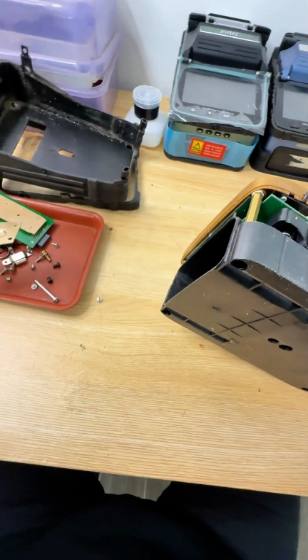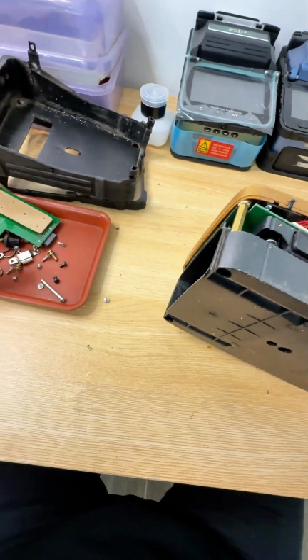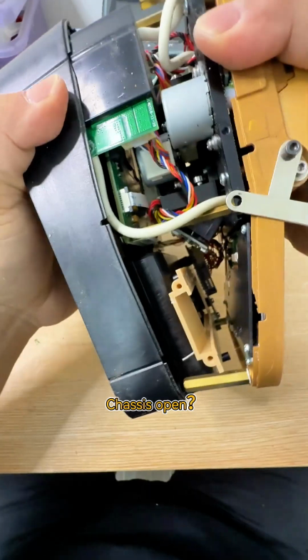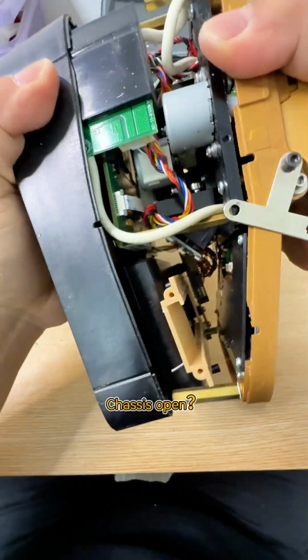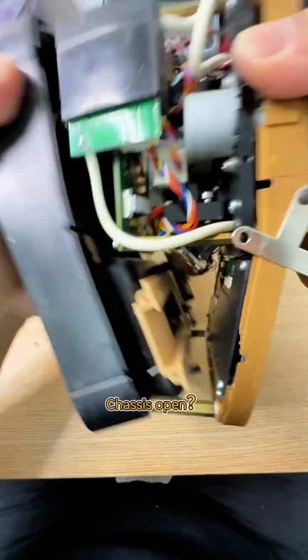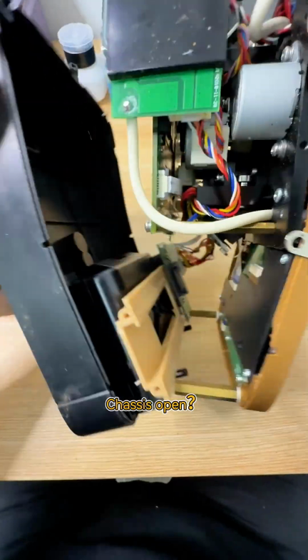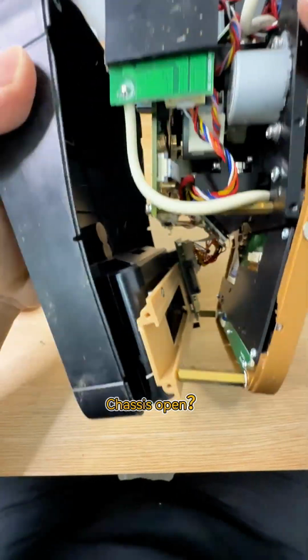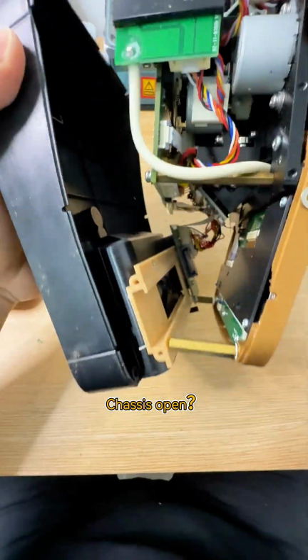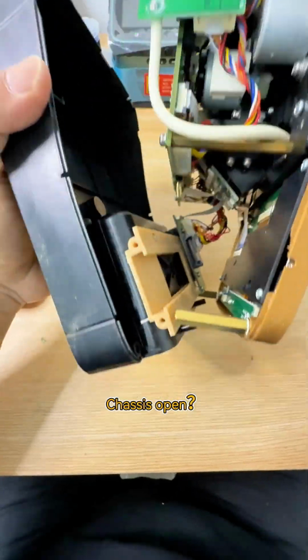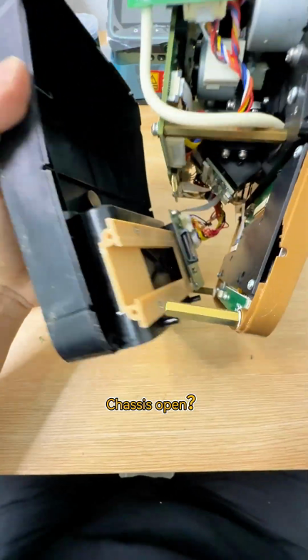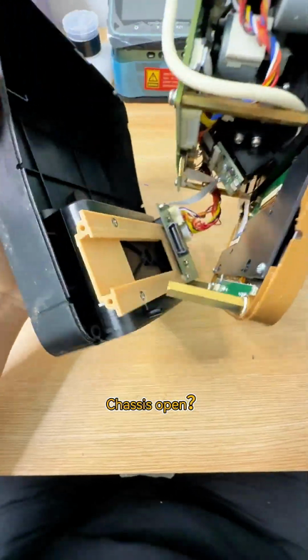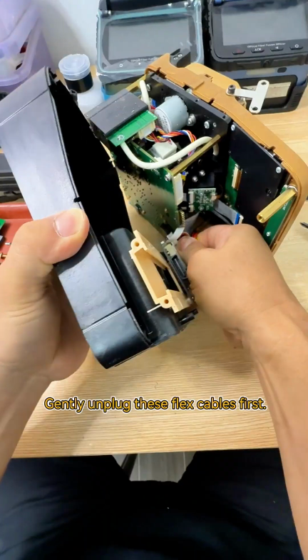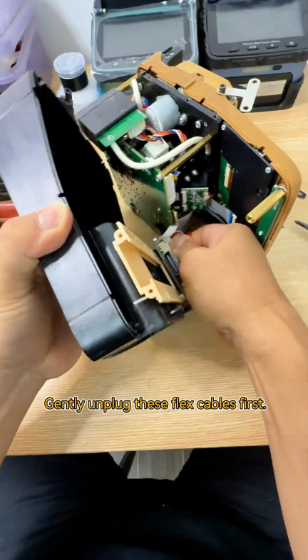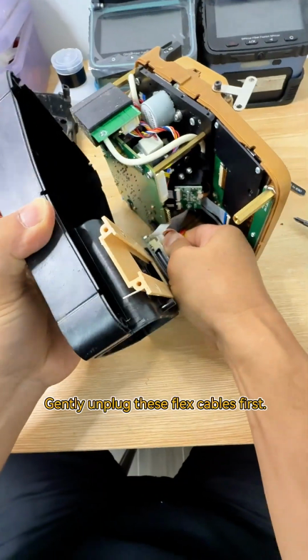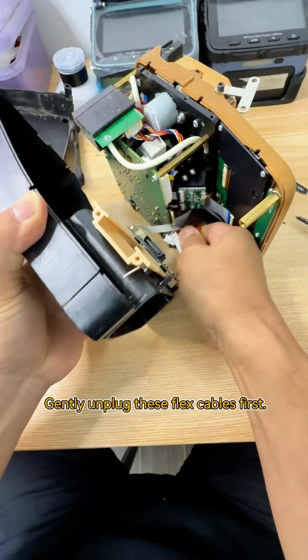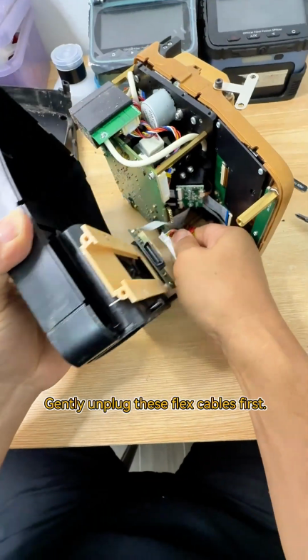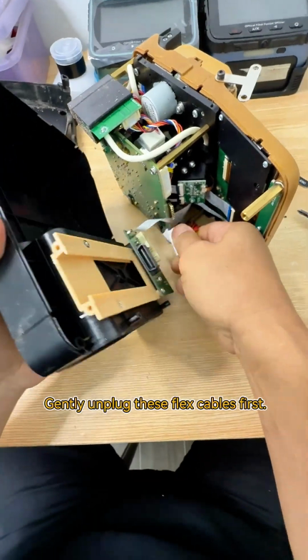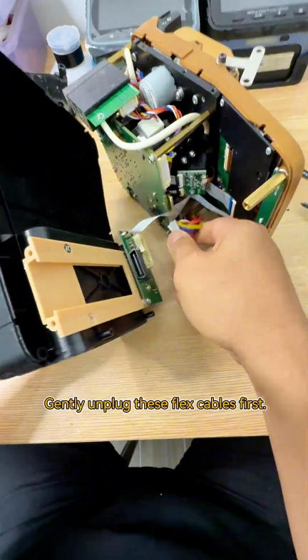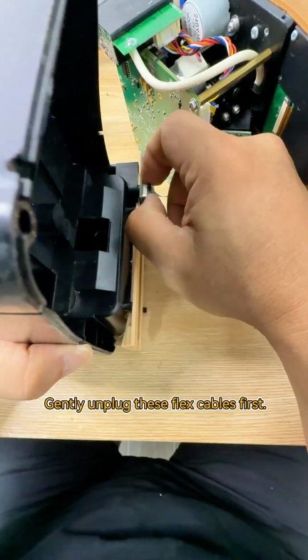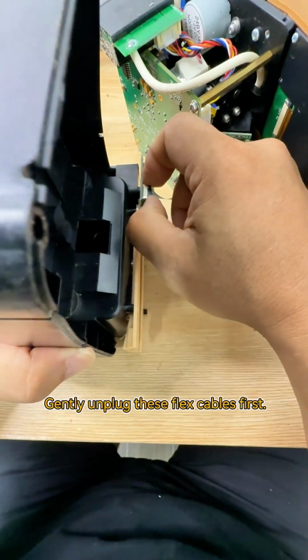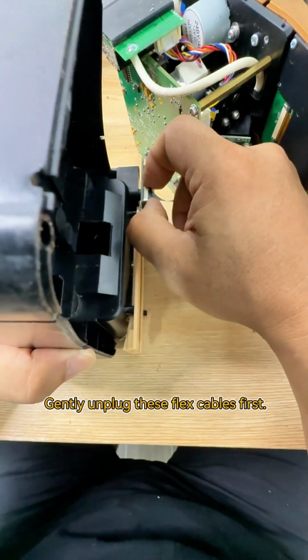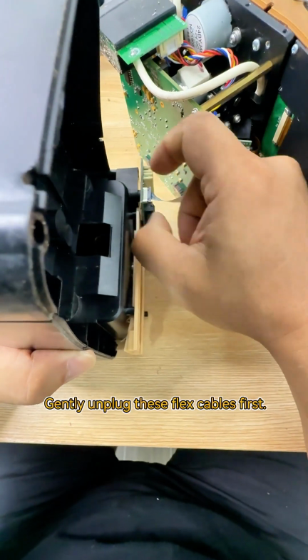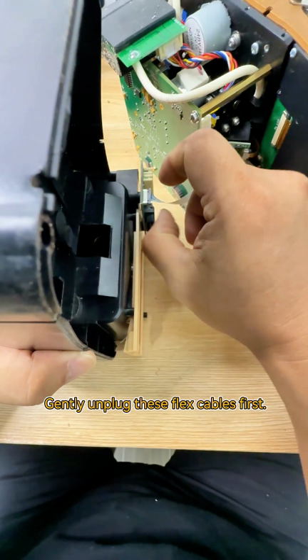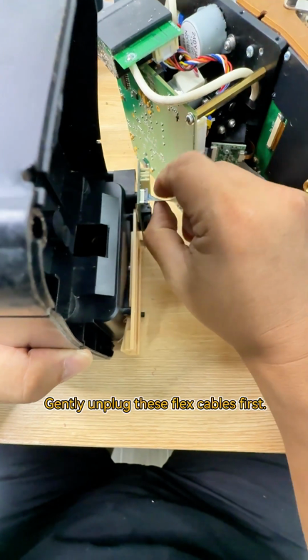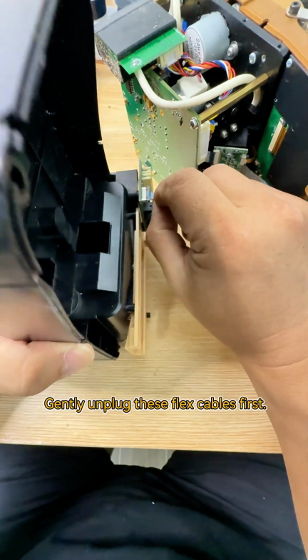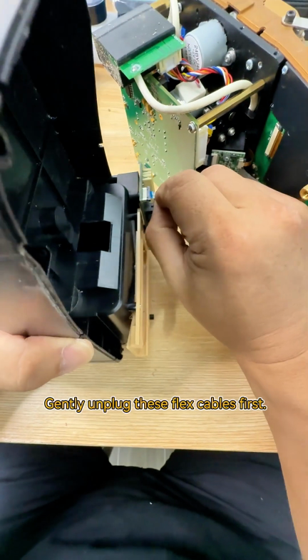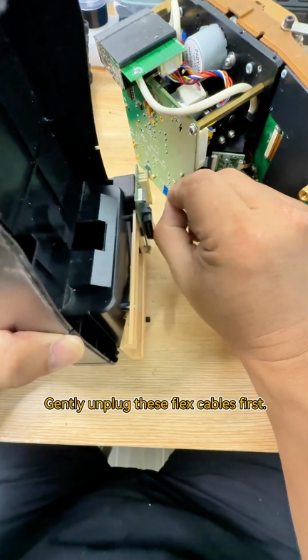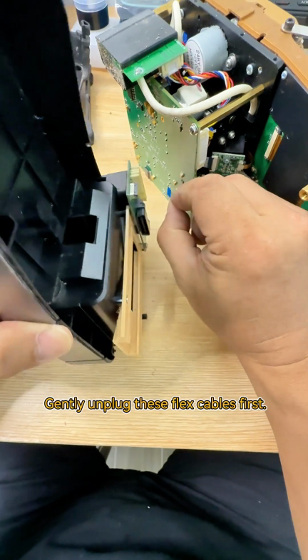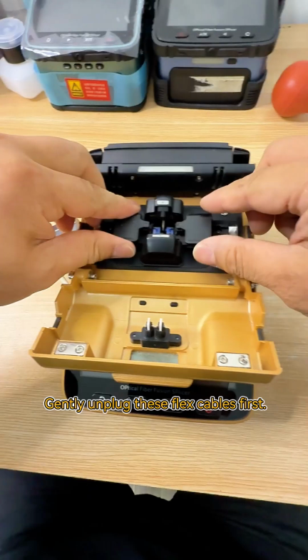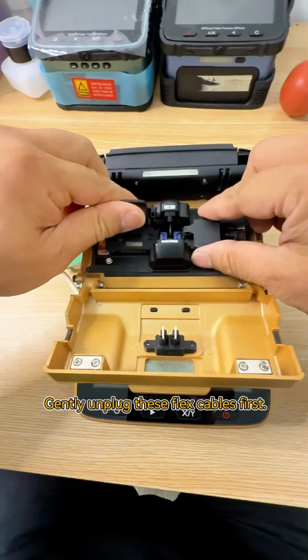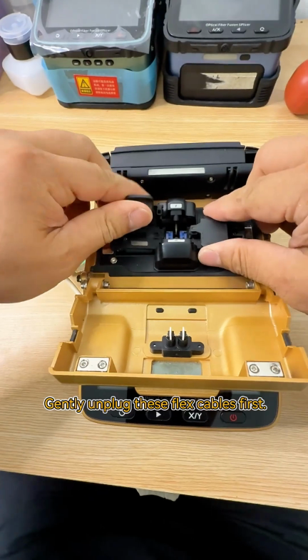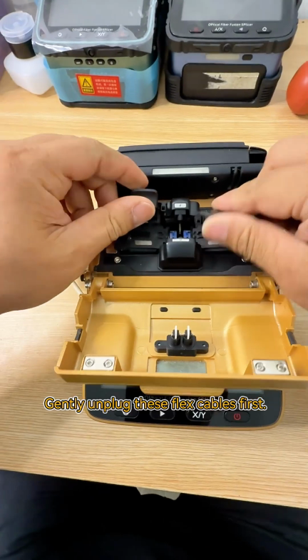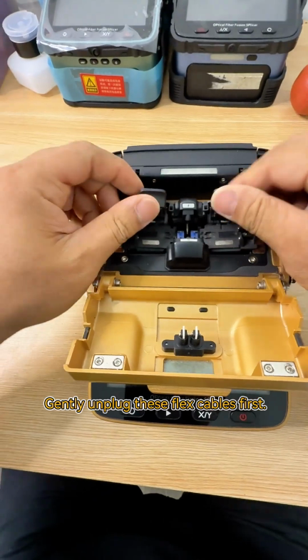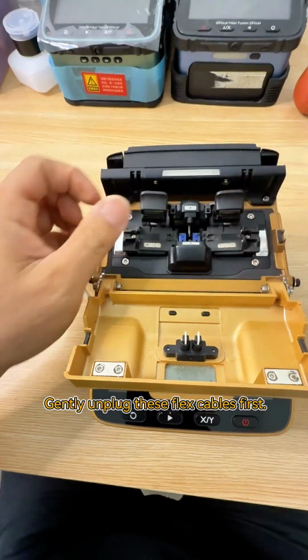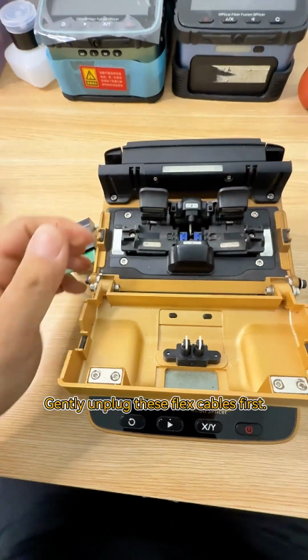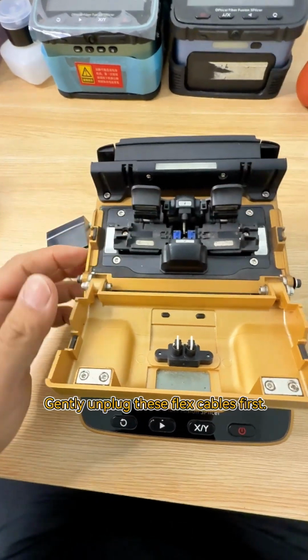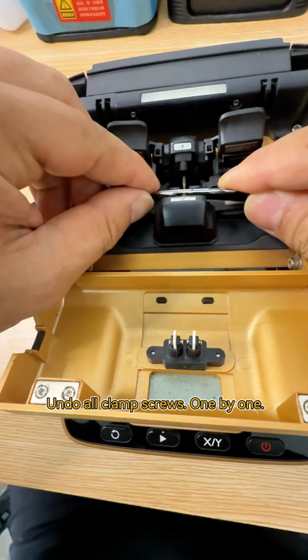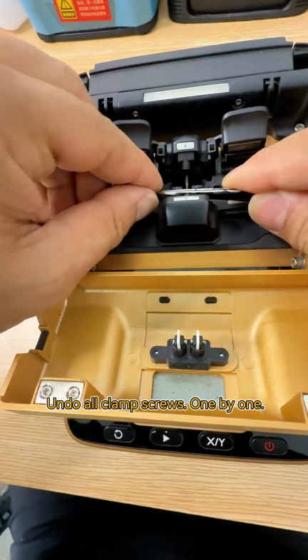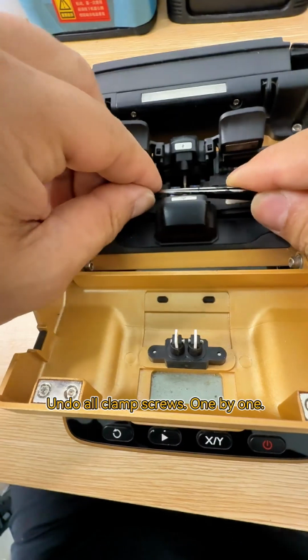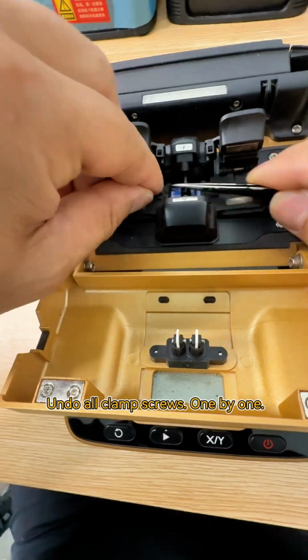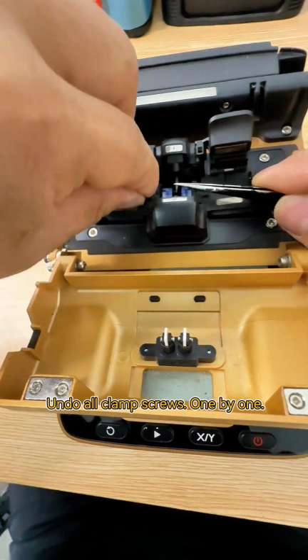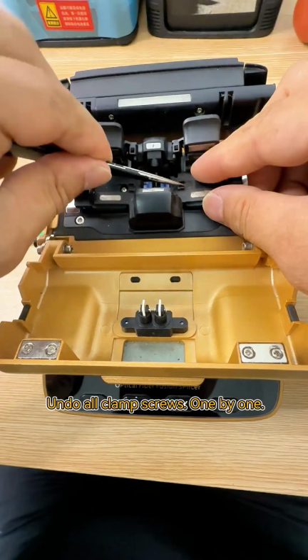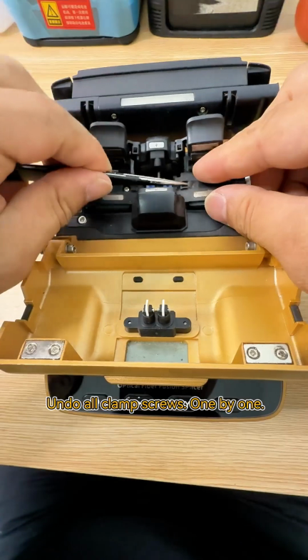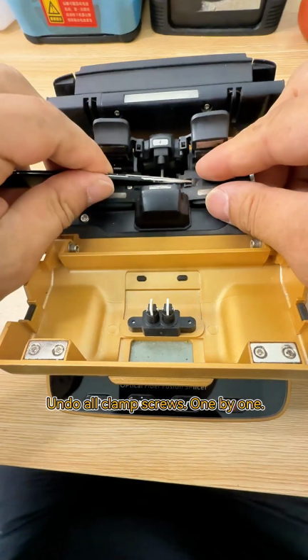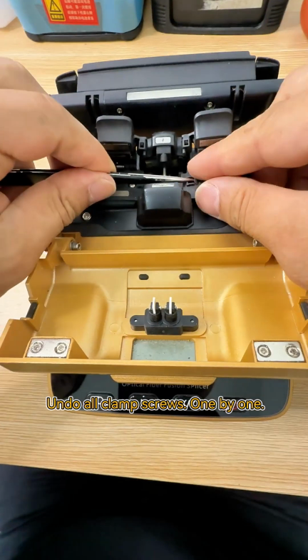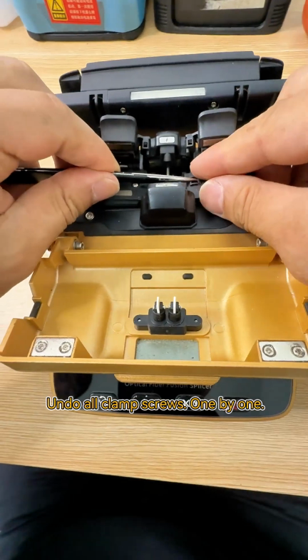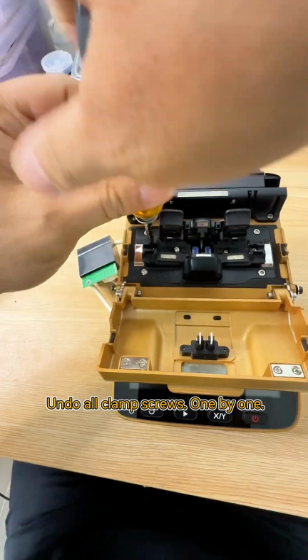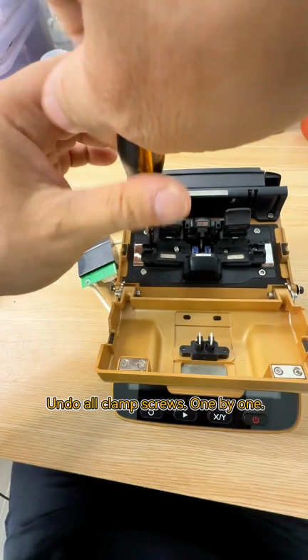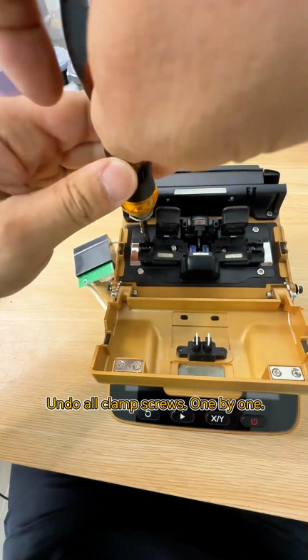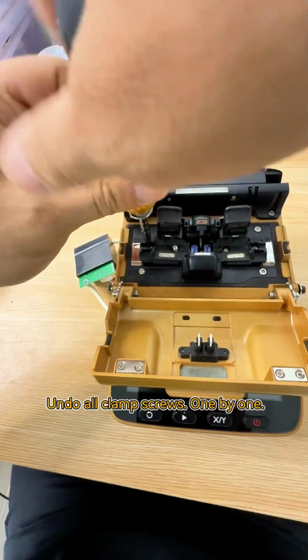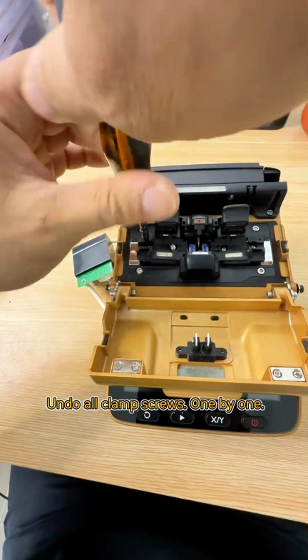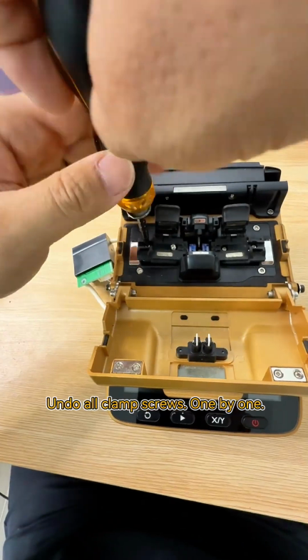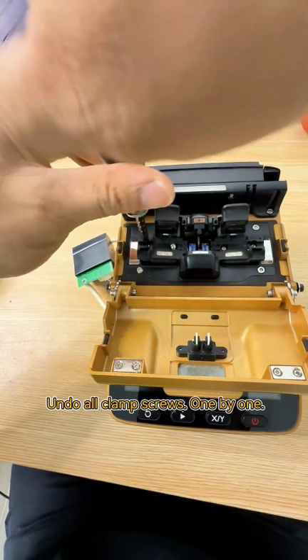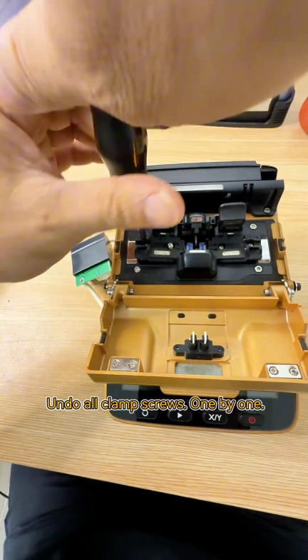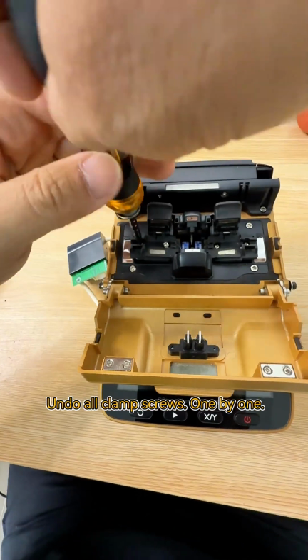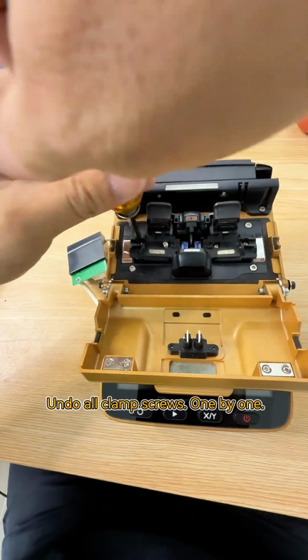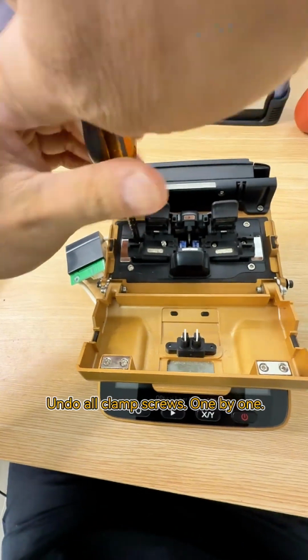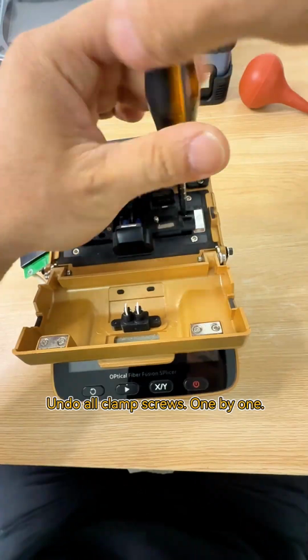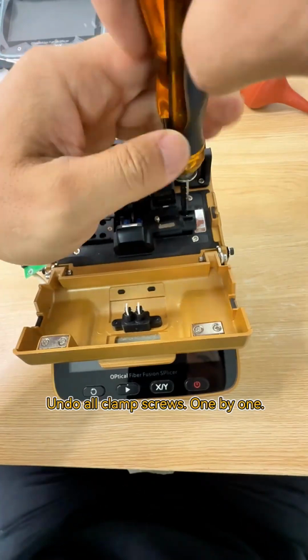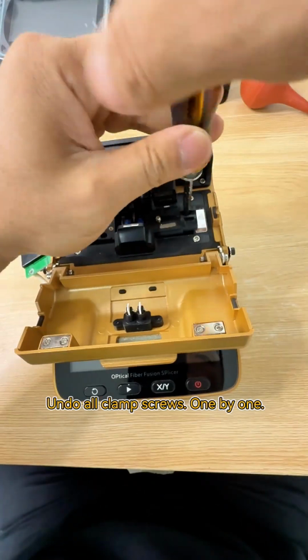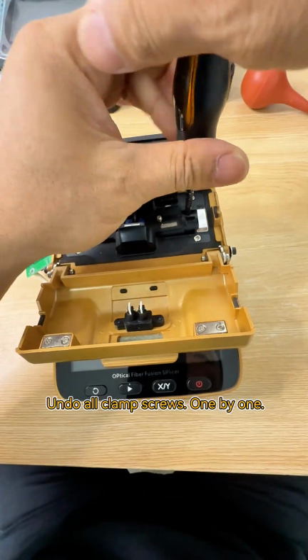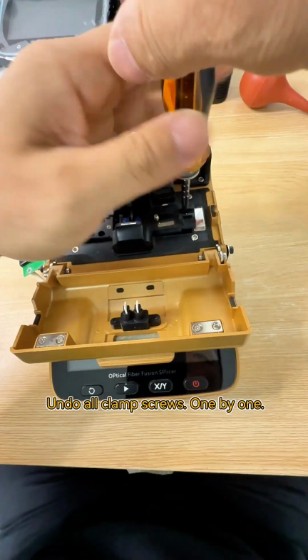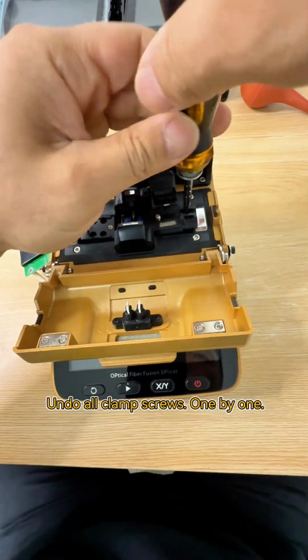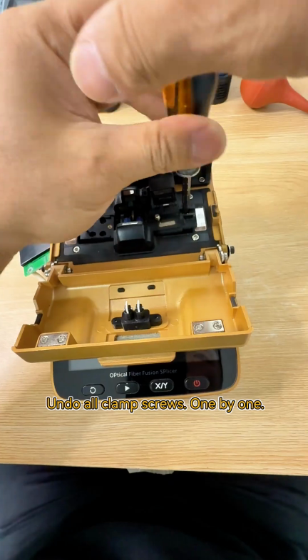Chassis open. Gently unplug these flex cables first. Undo all clamp screws one by one.